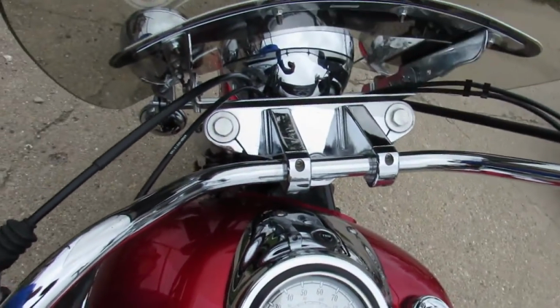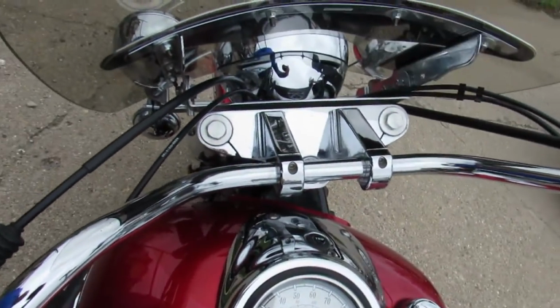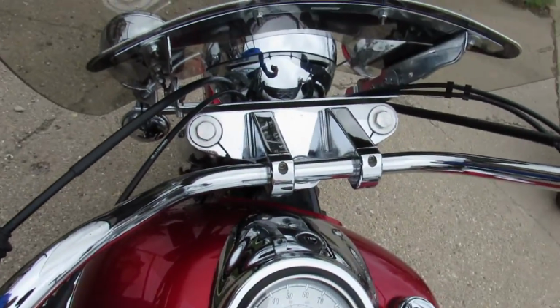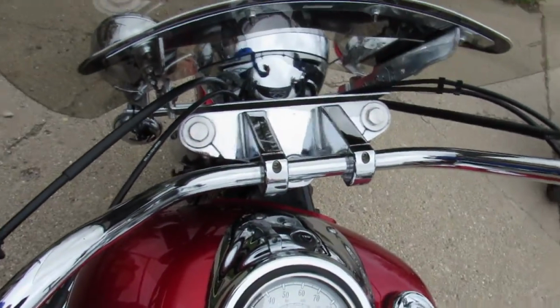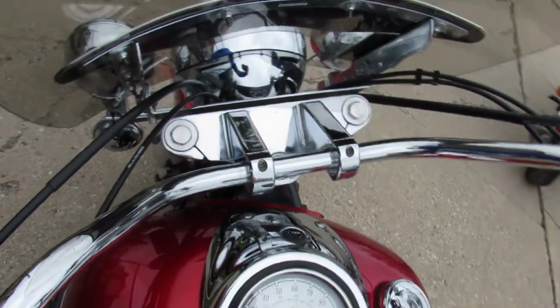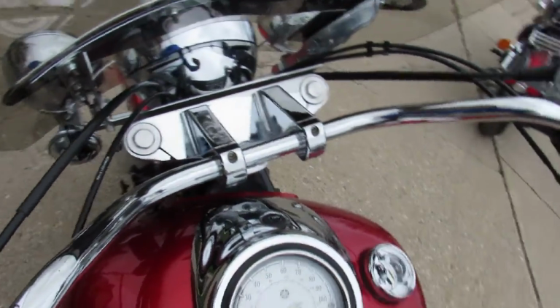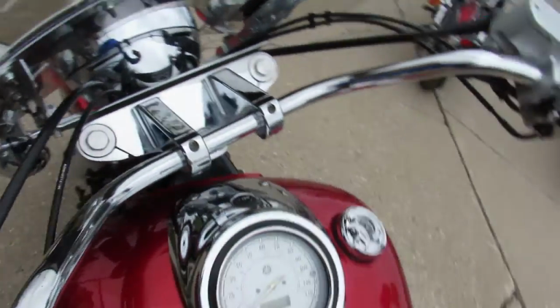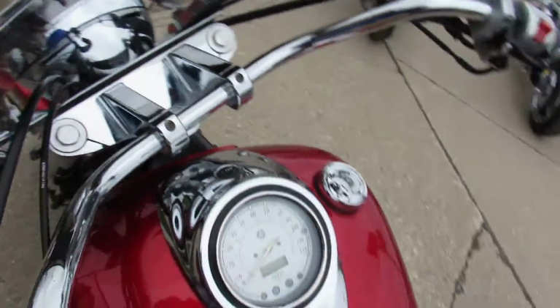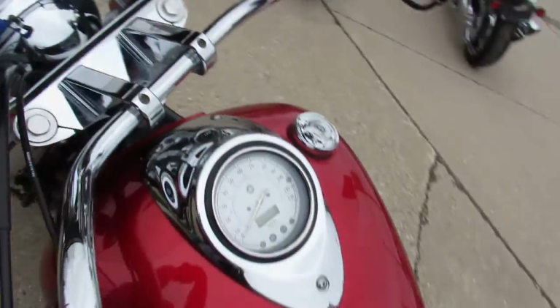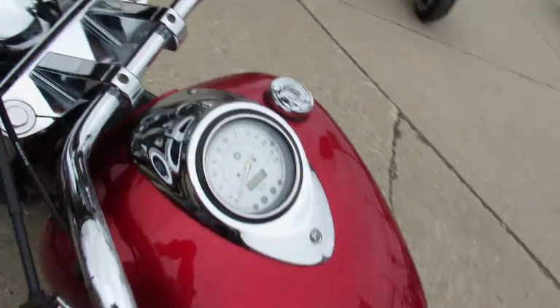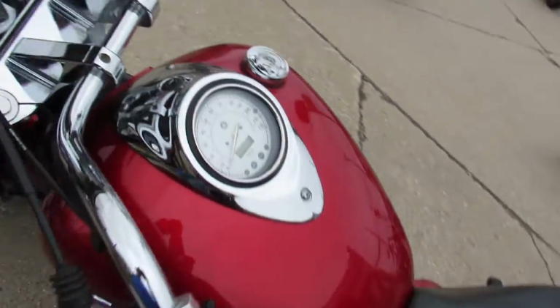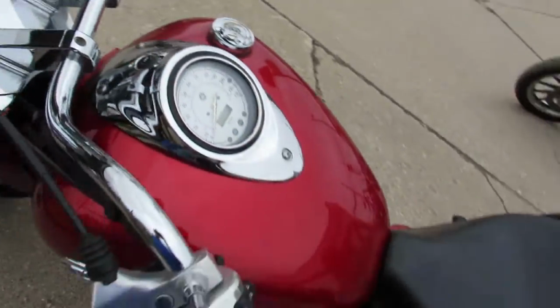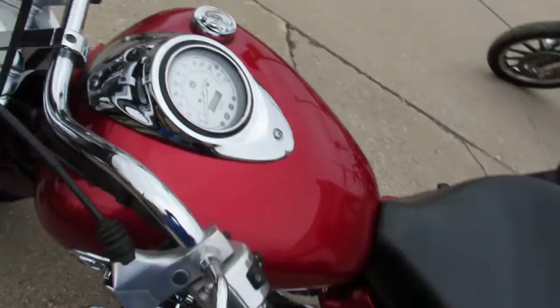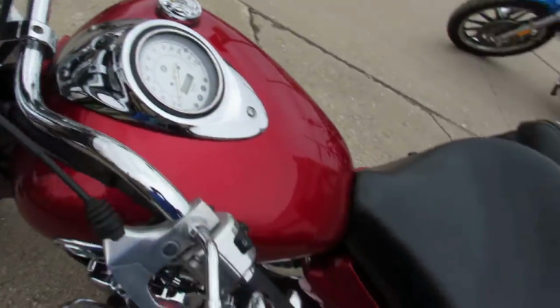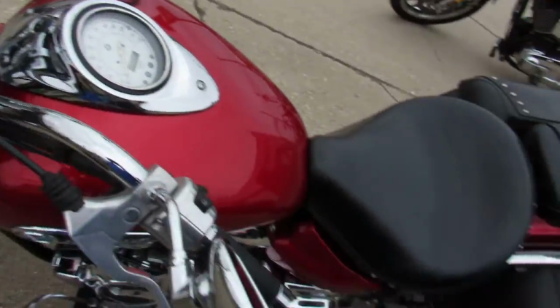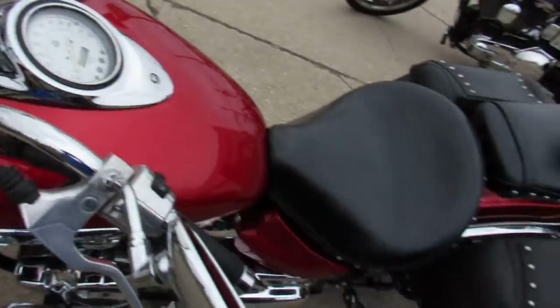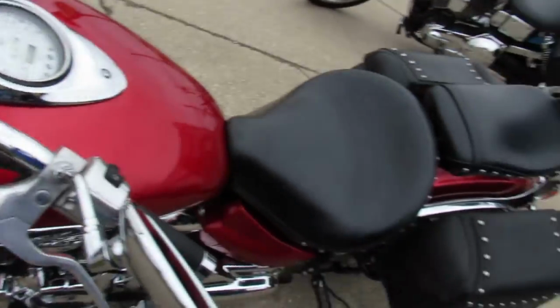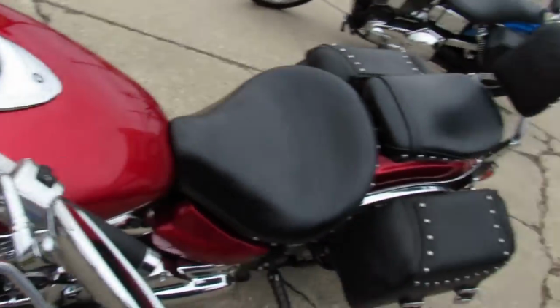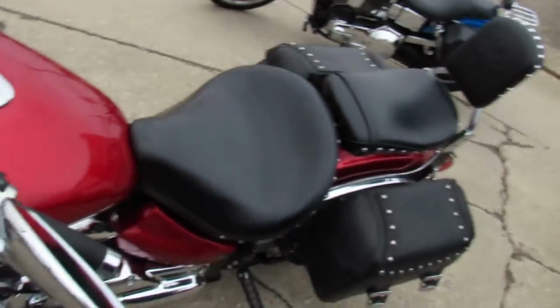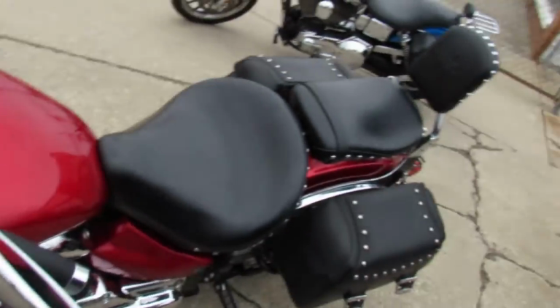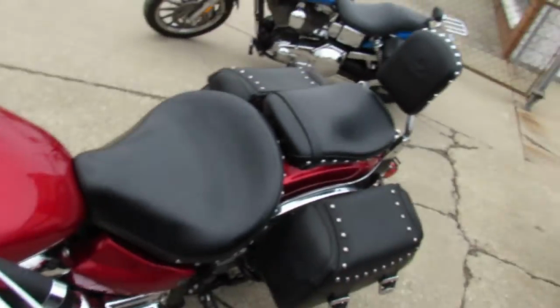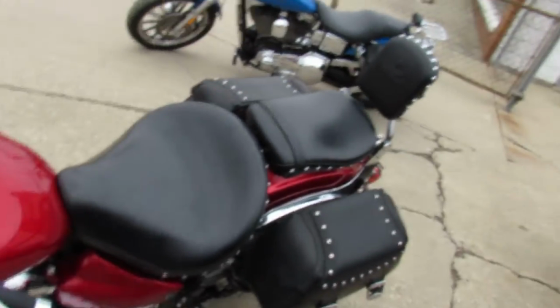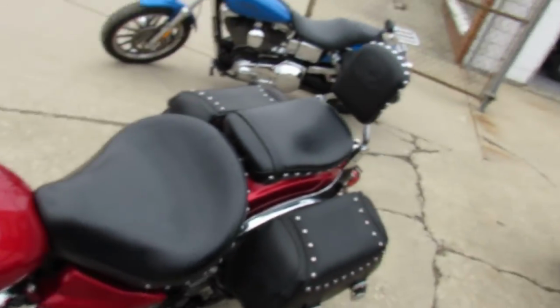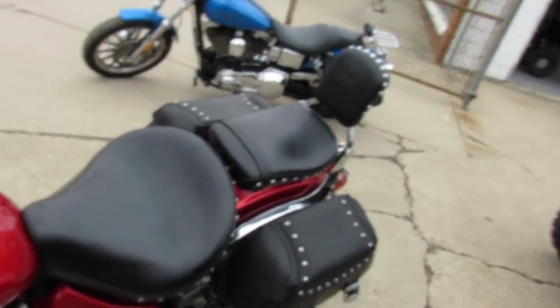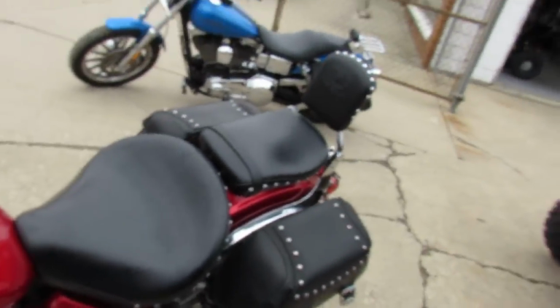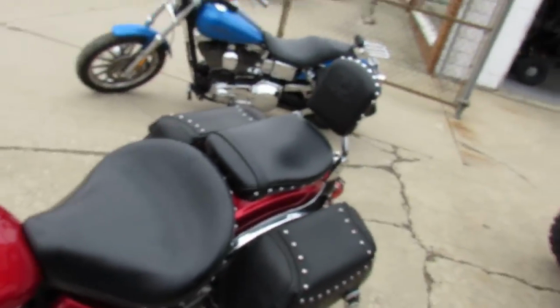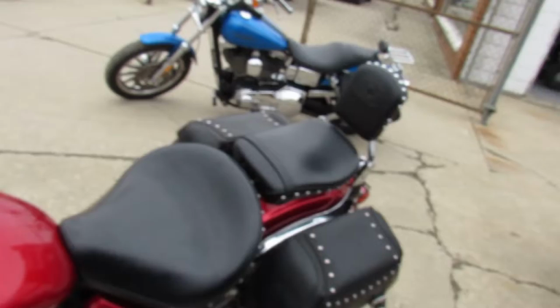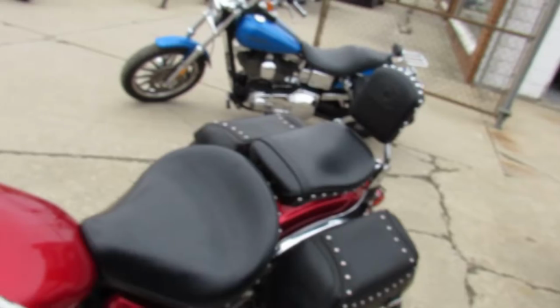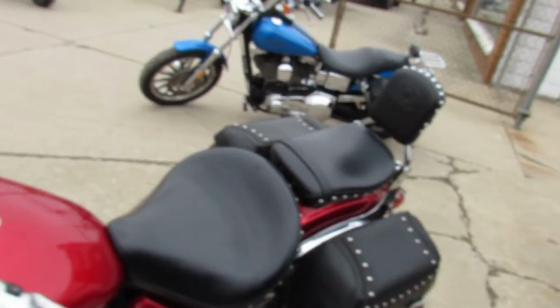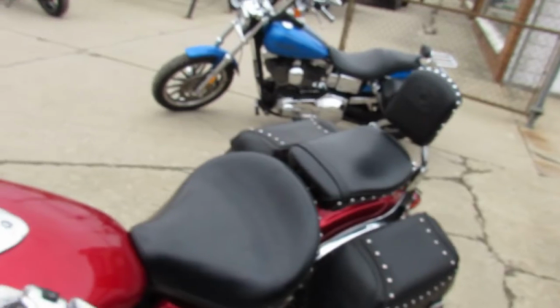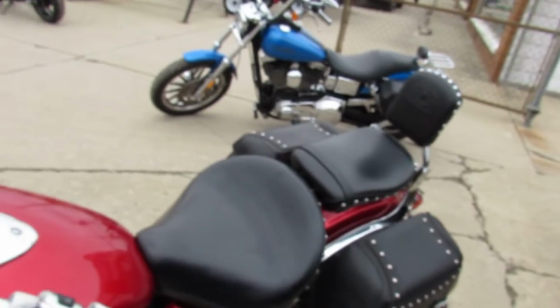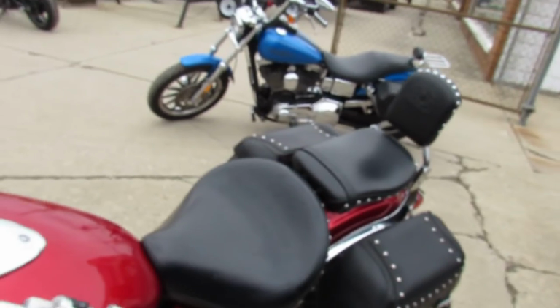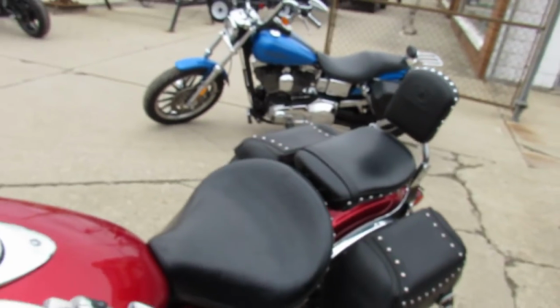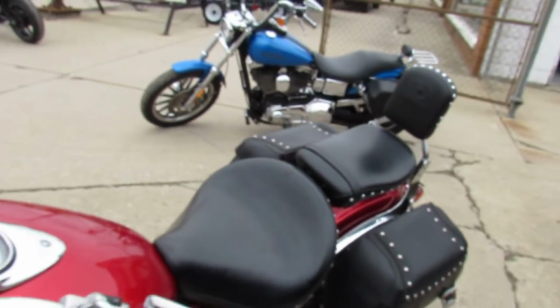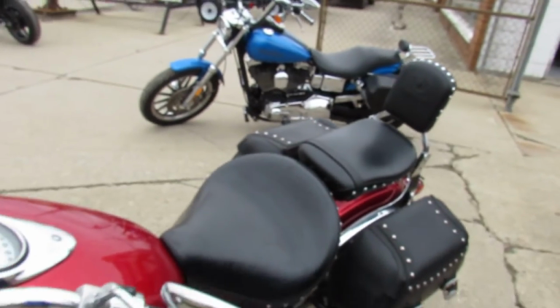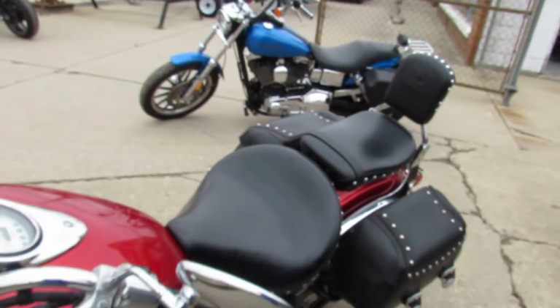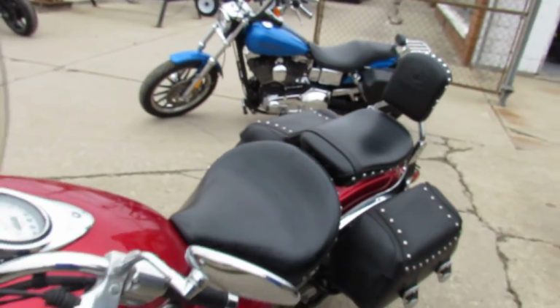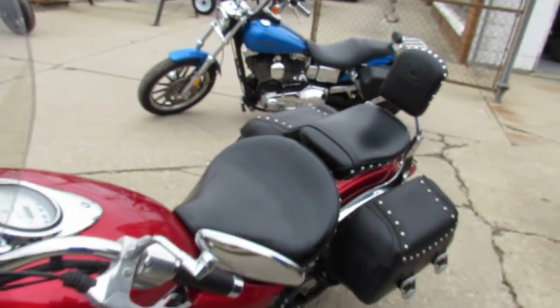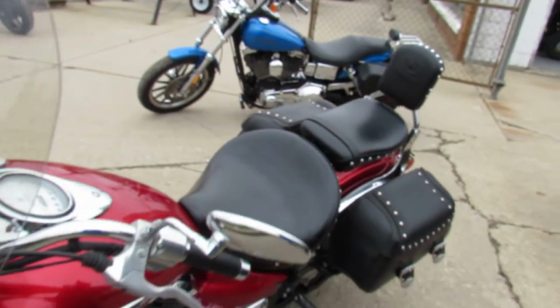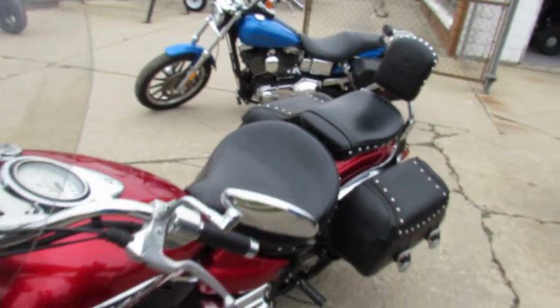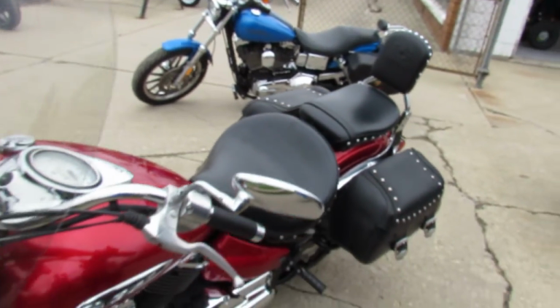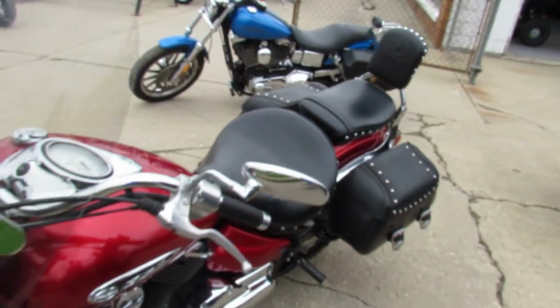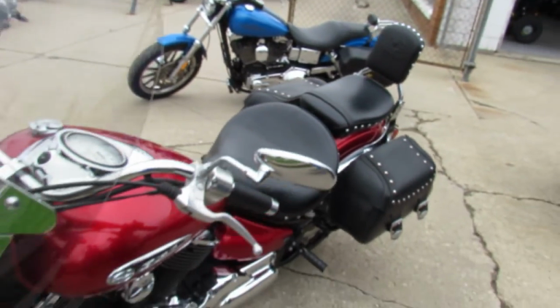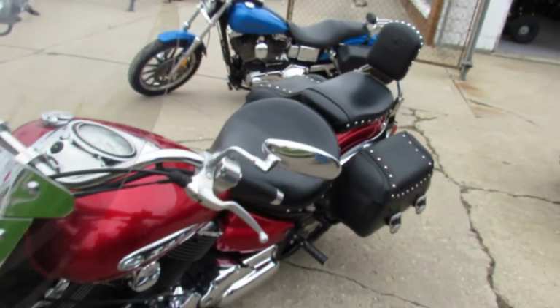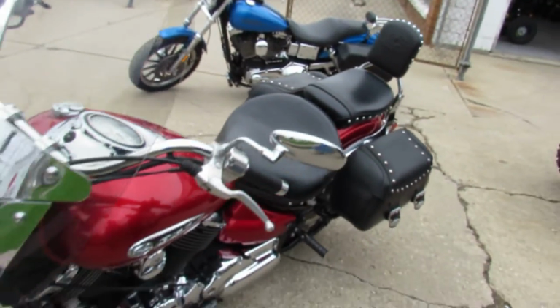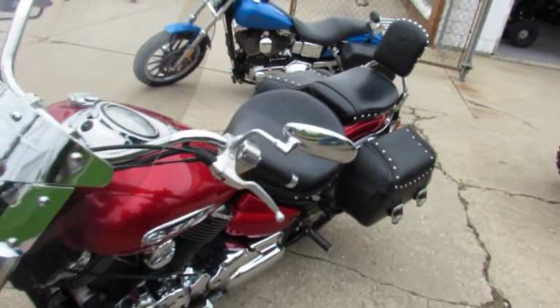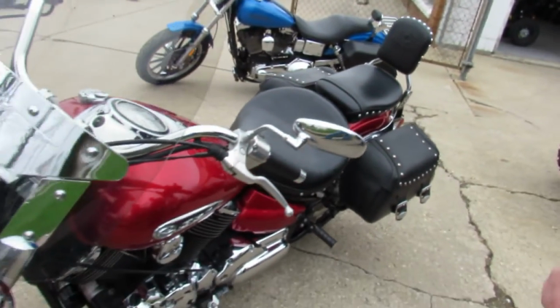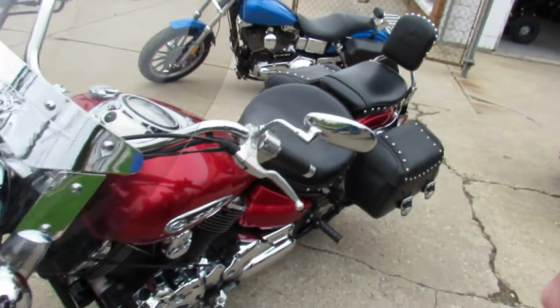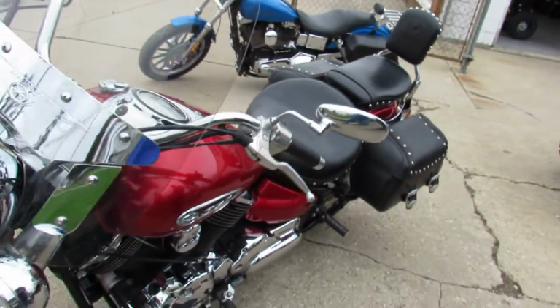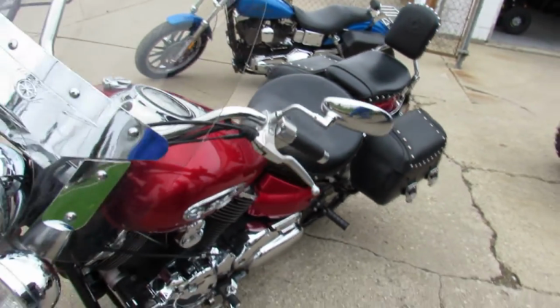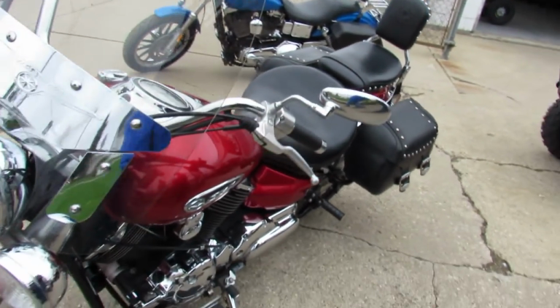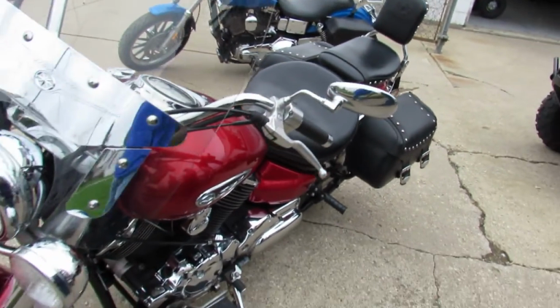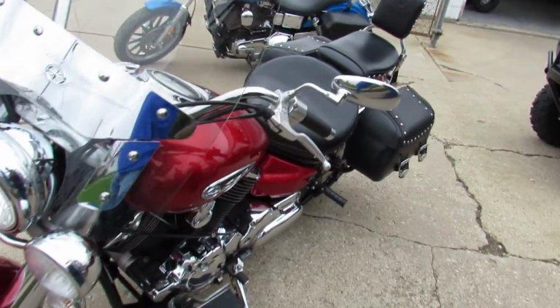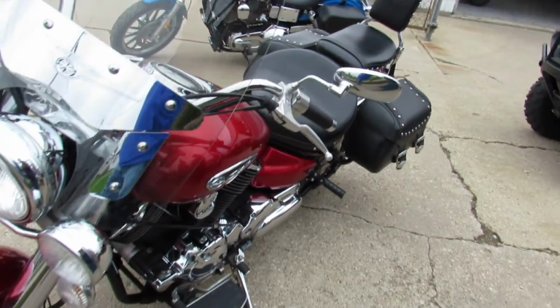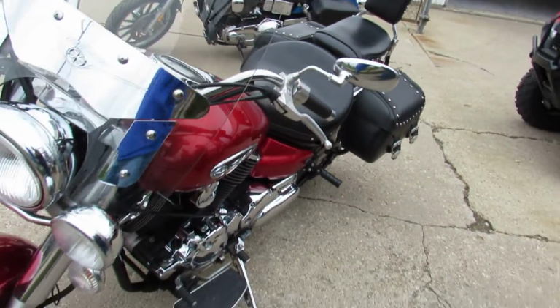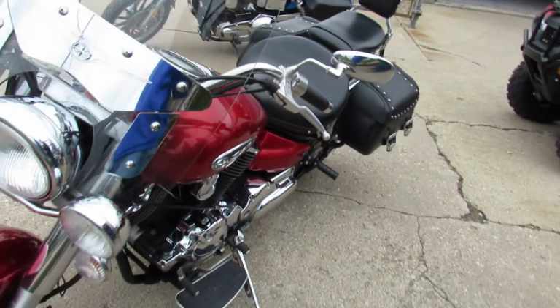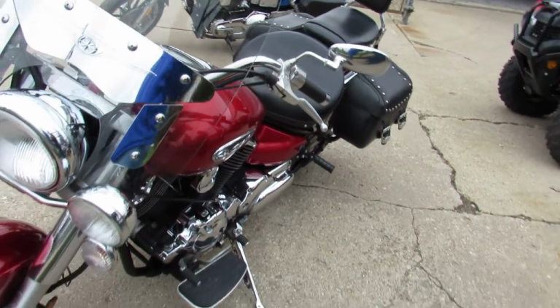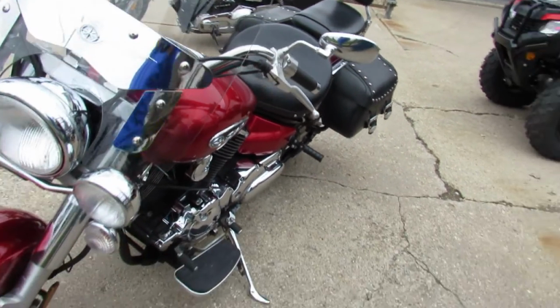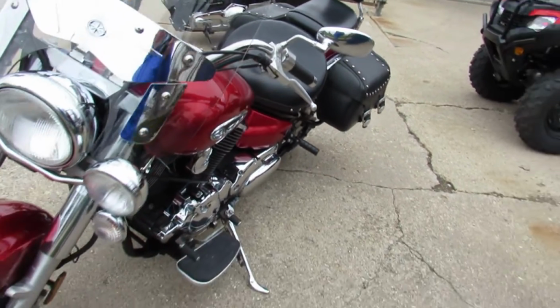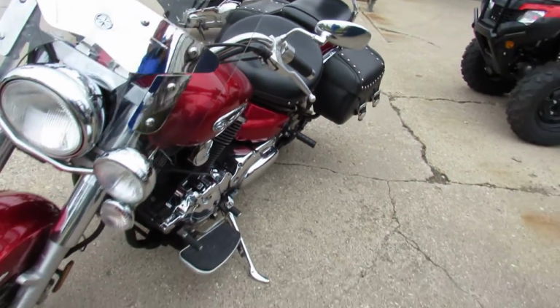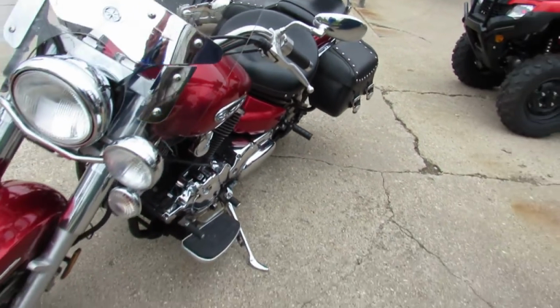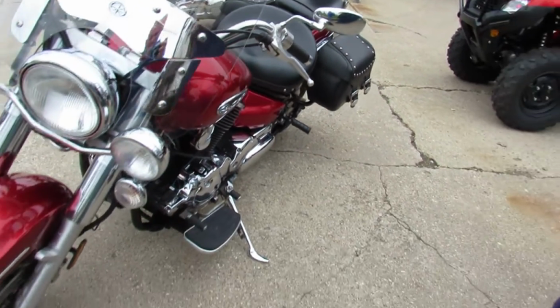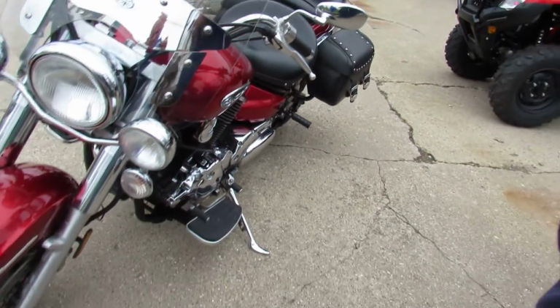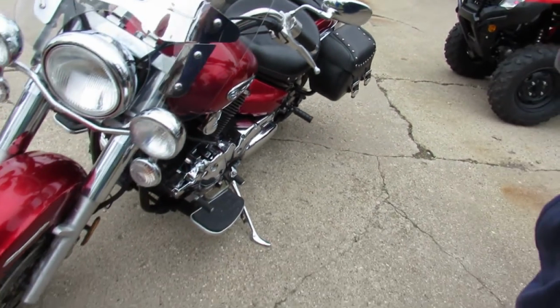As you can see in the video, it's got a backrest, floorboards, saddlebags, and a windshield. Good-looking all-around bike, guys.